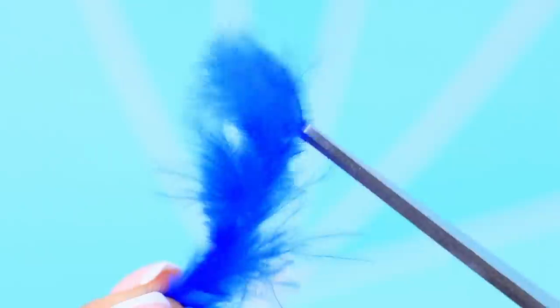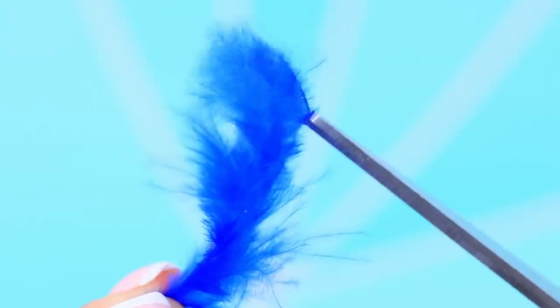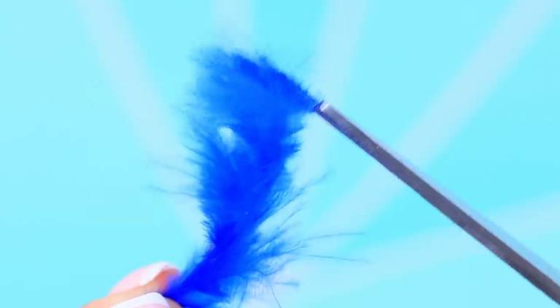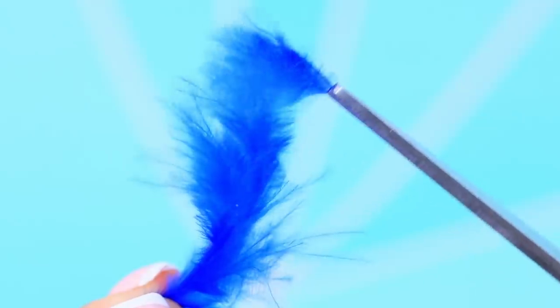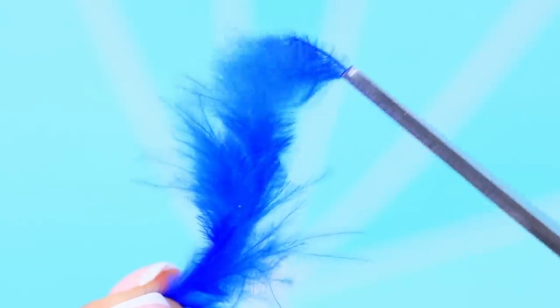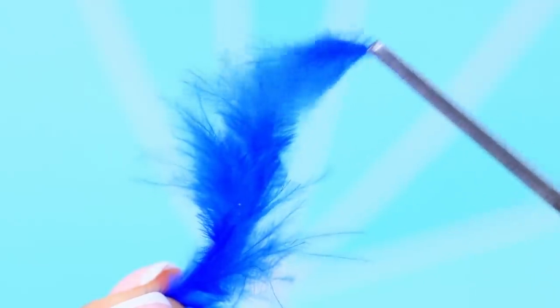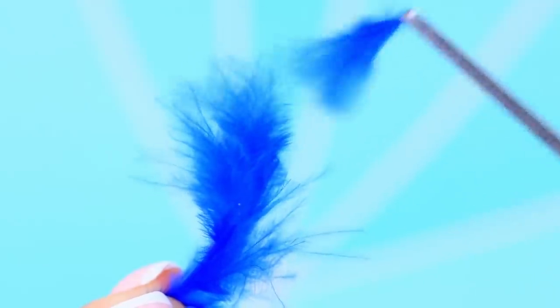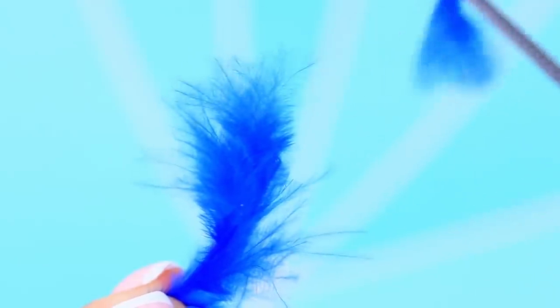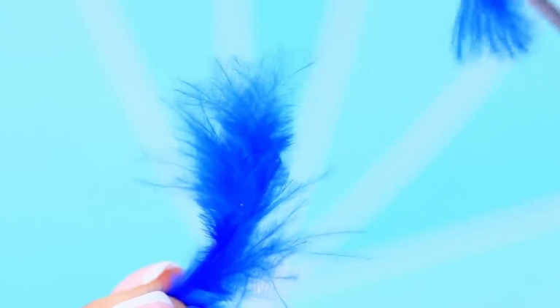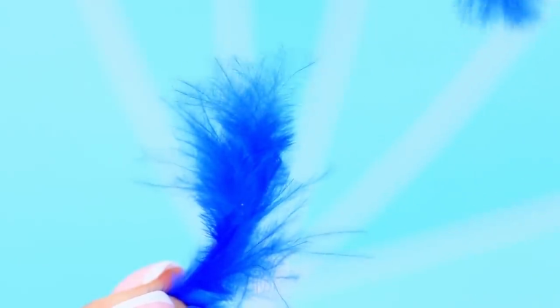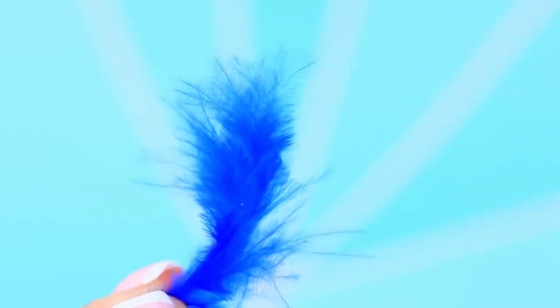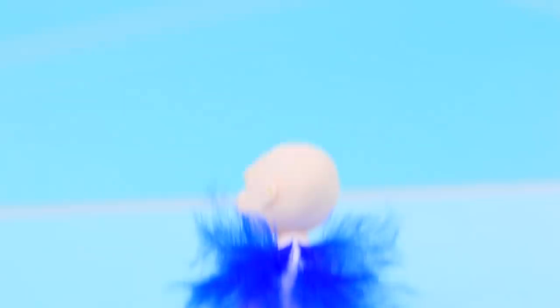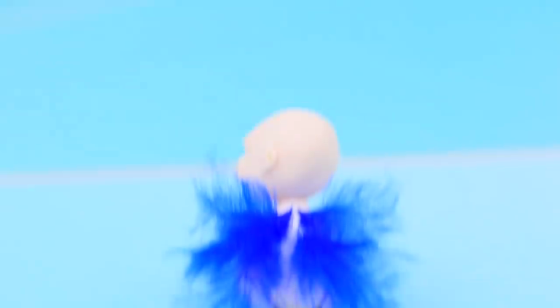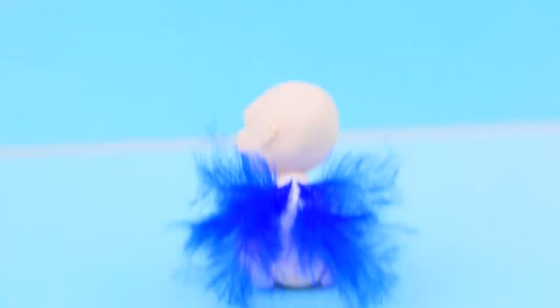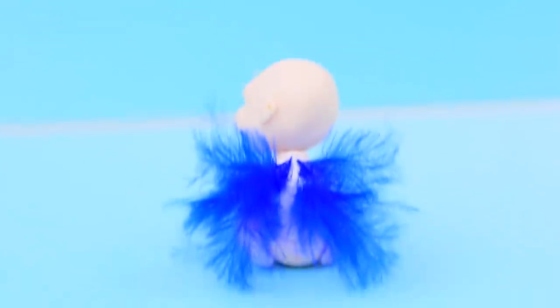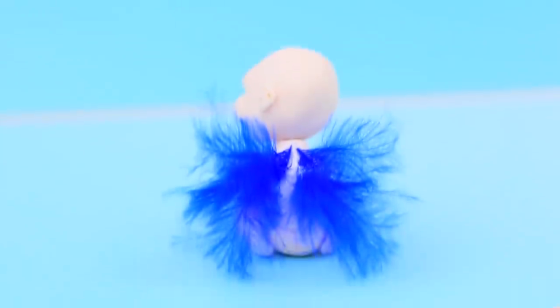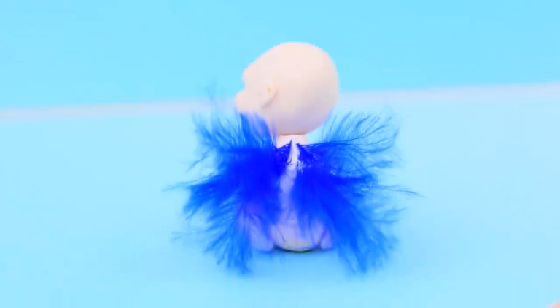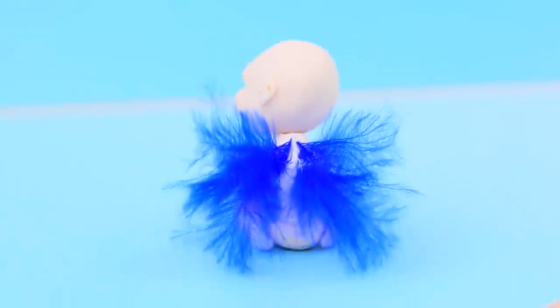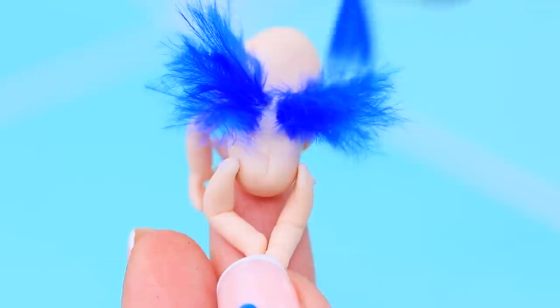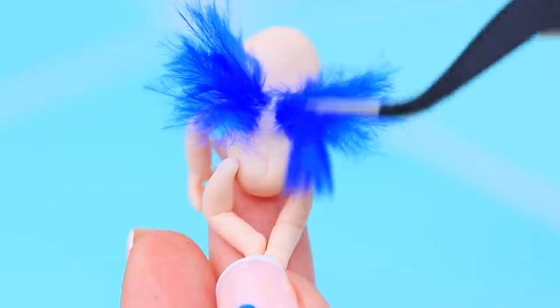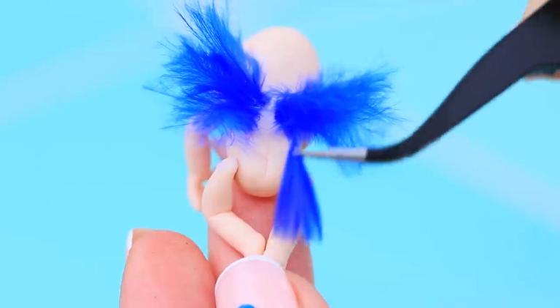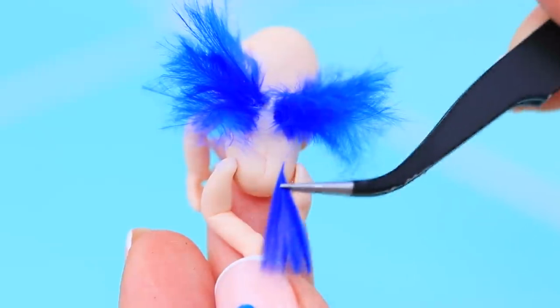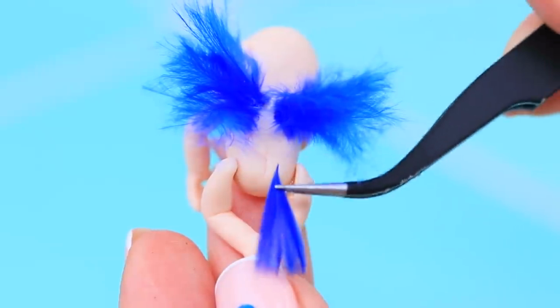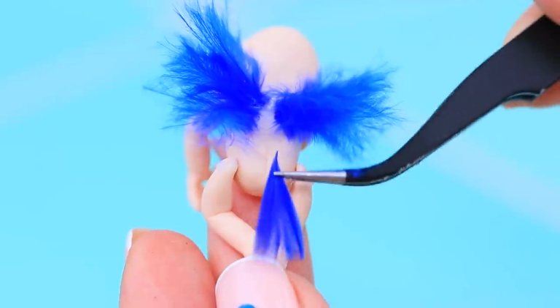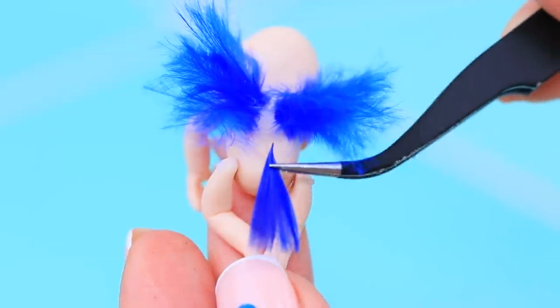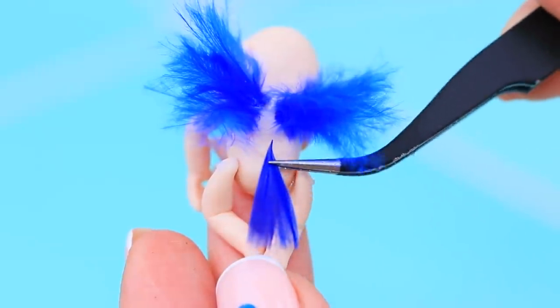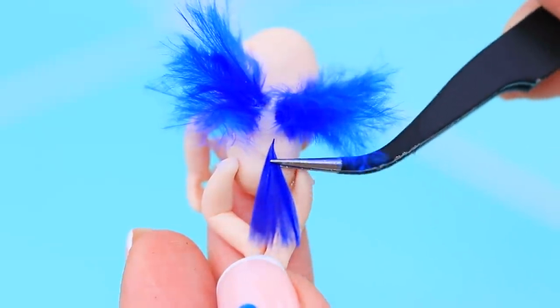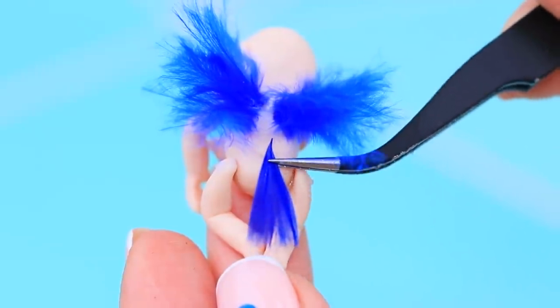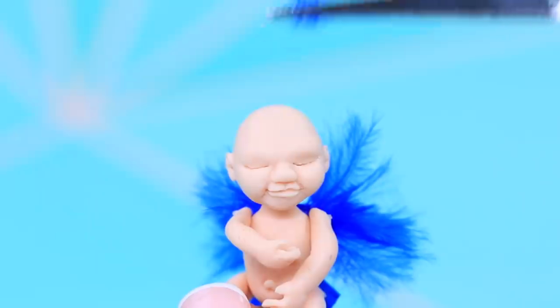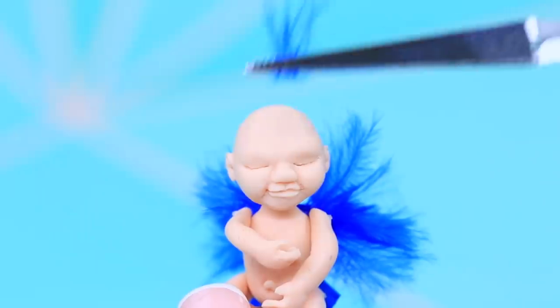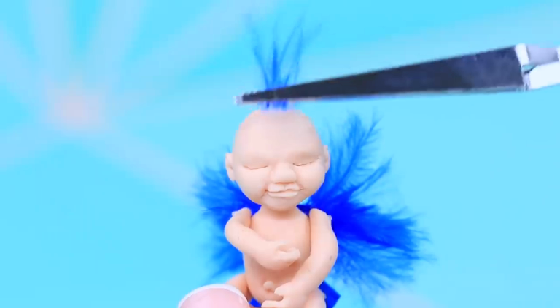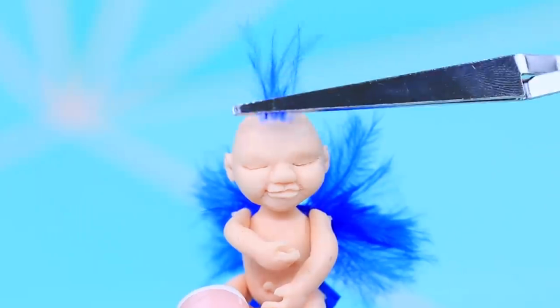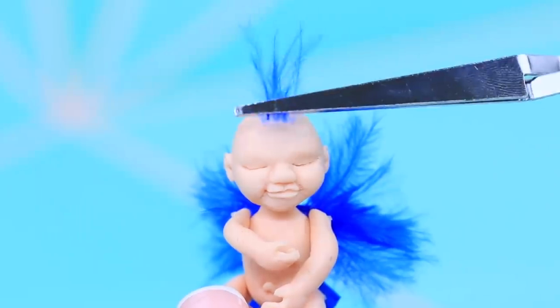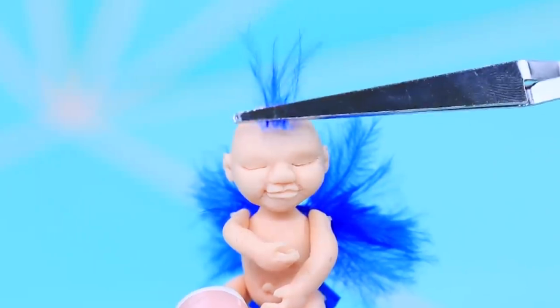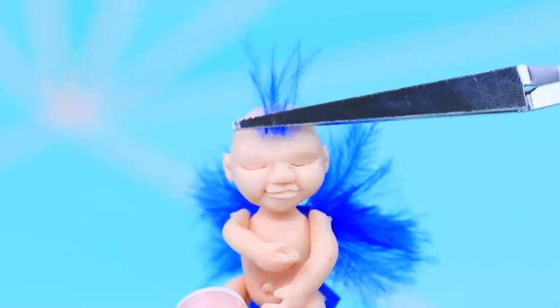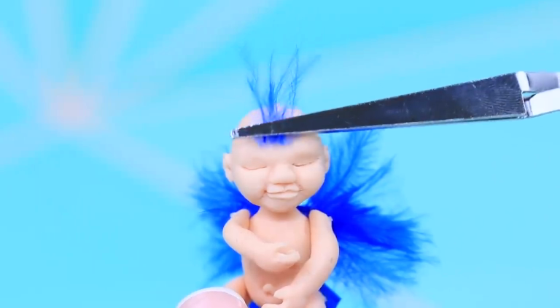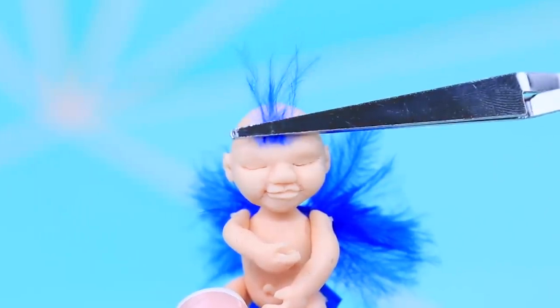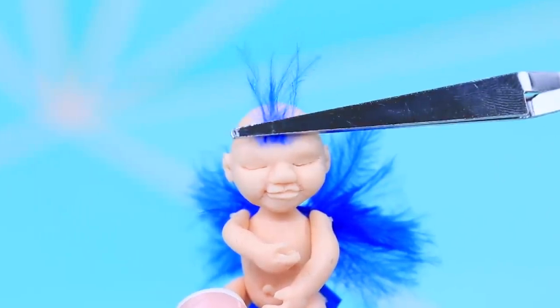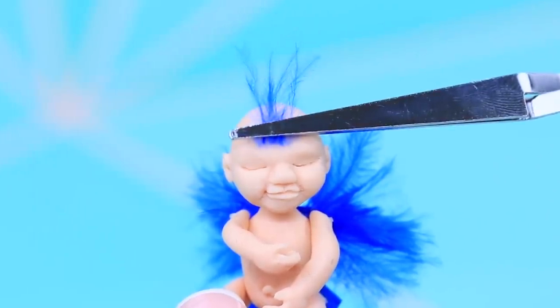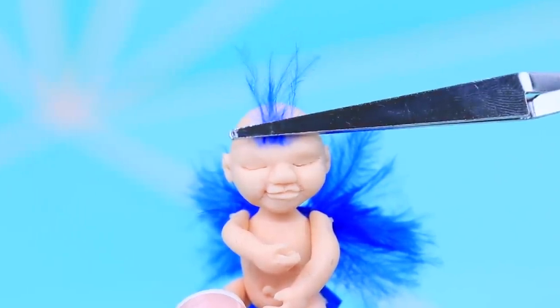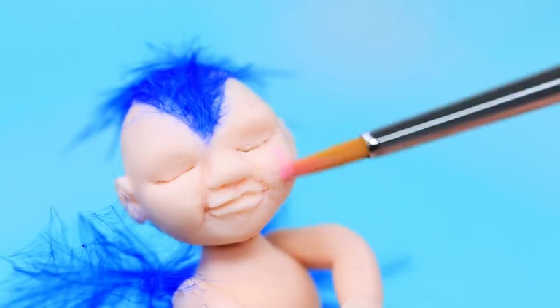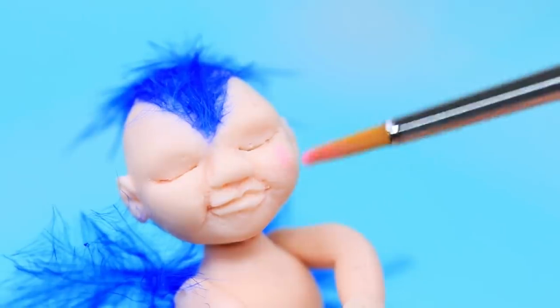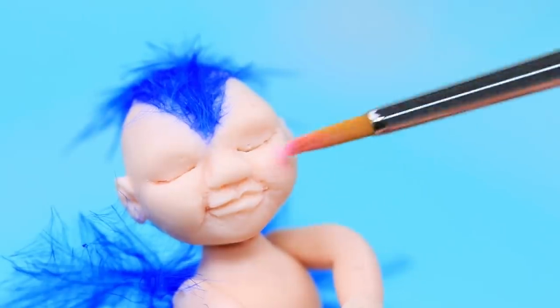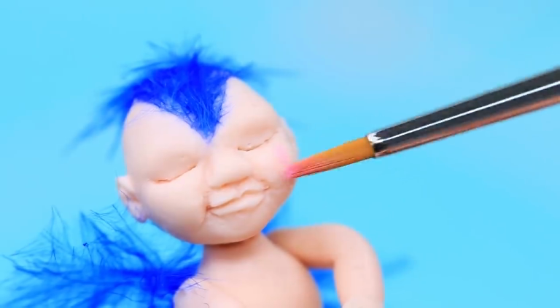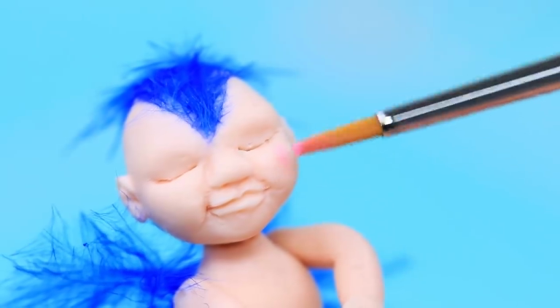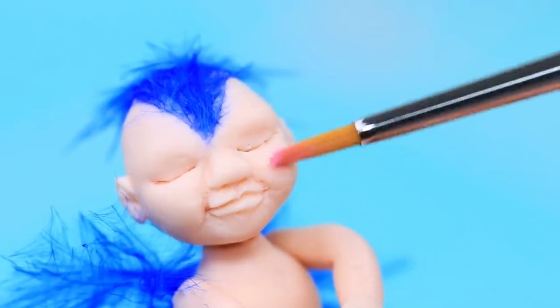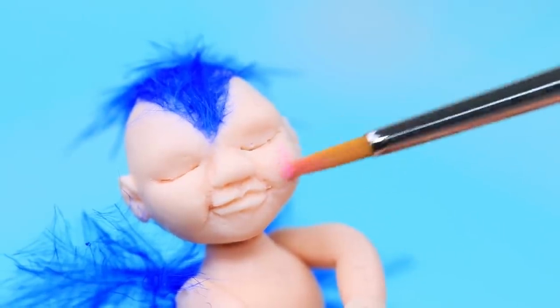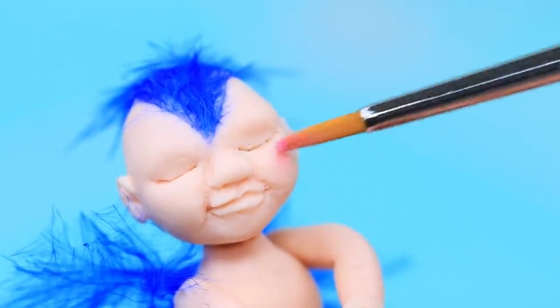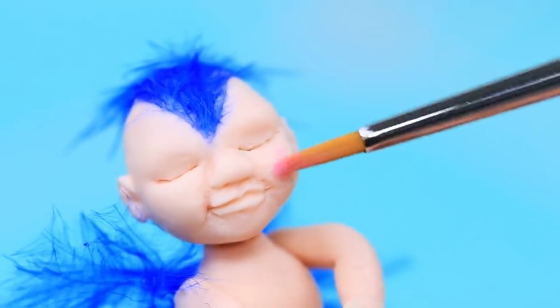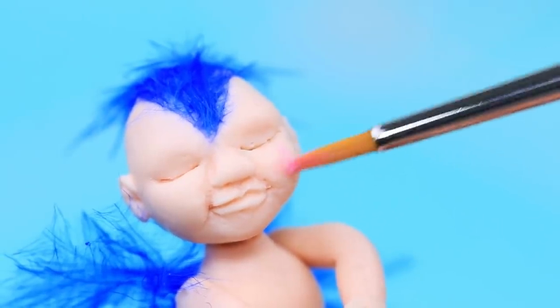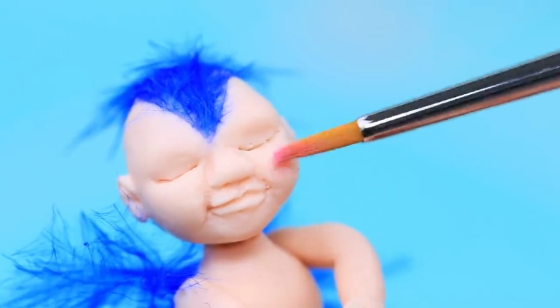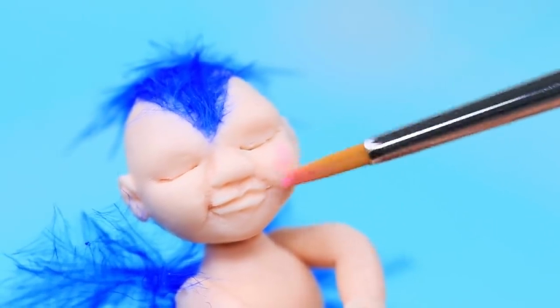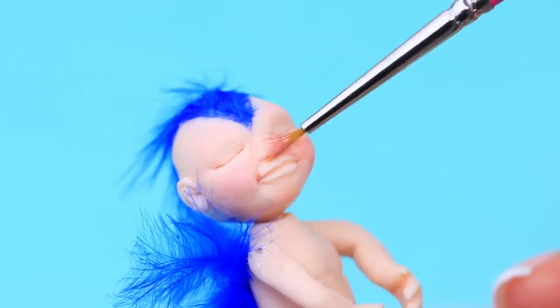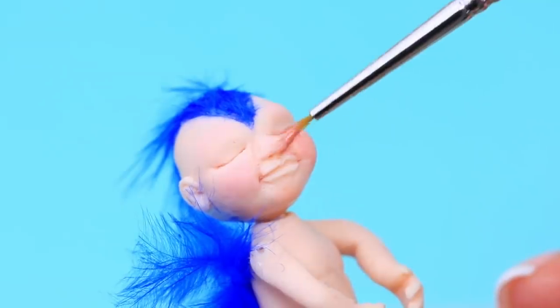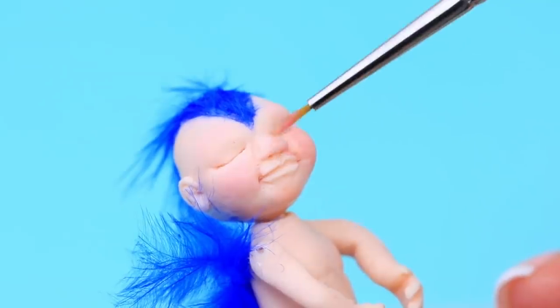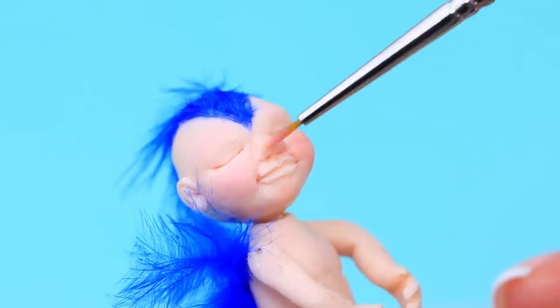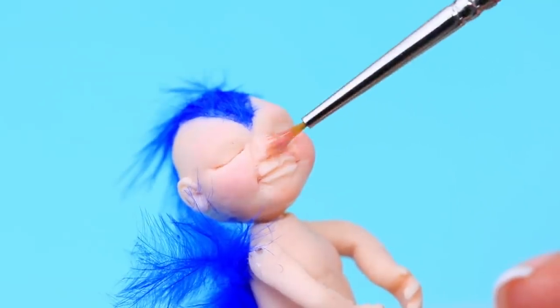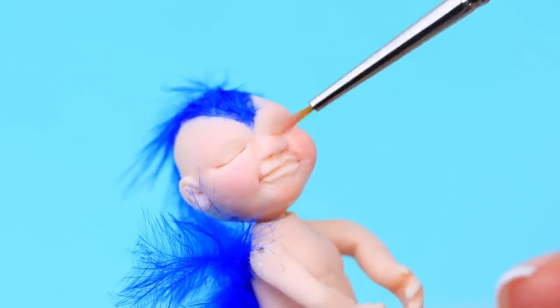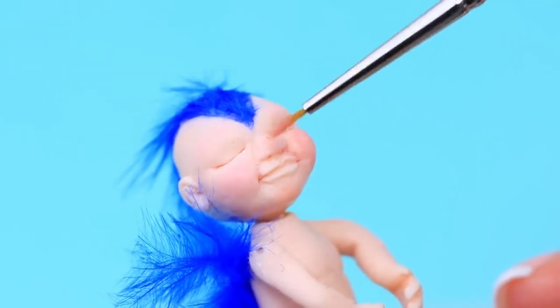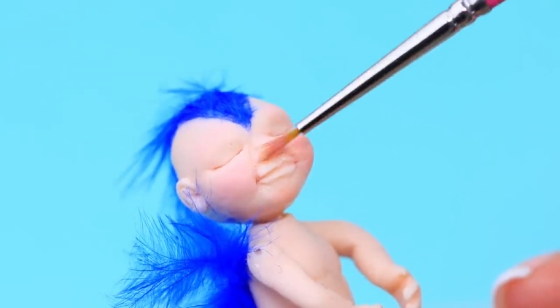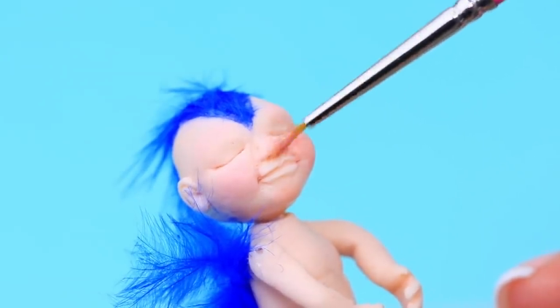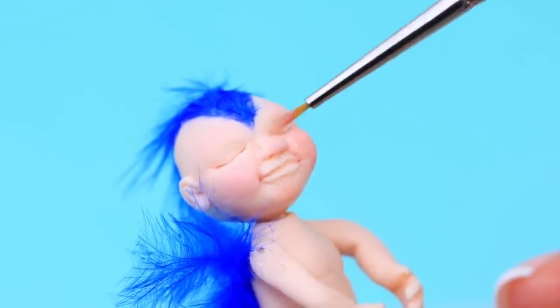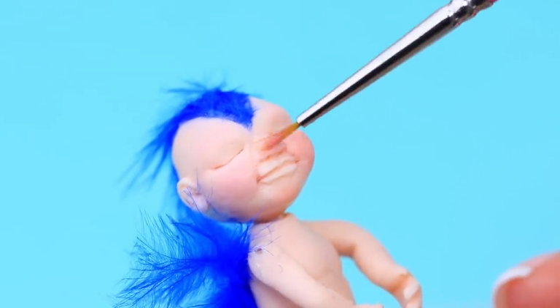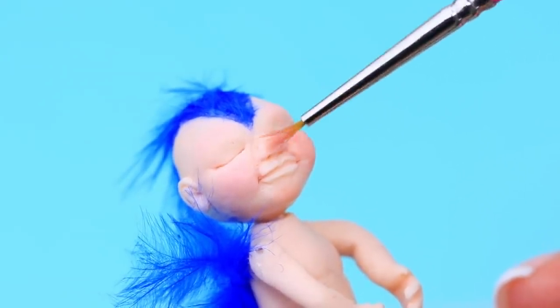Cut feathers for wings and a tail. Add a tuft on top. Highlight the face with dry pastels.